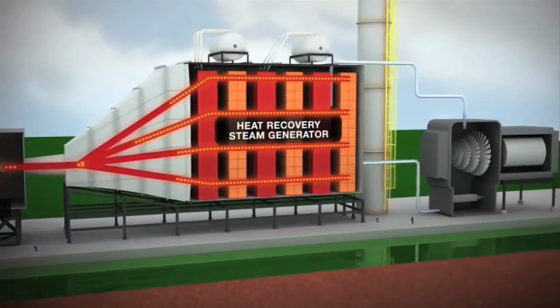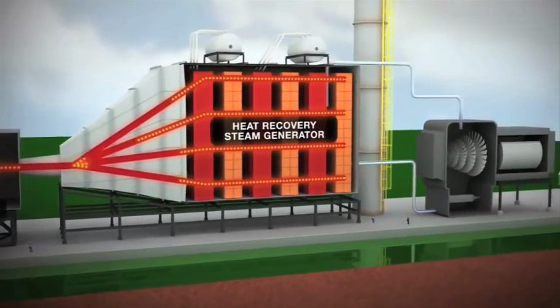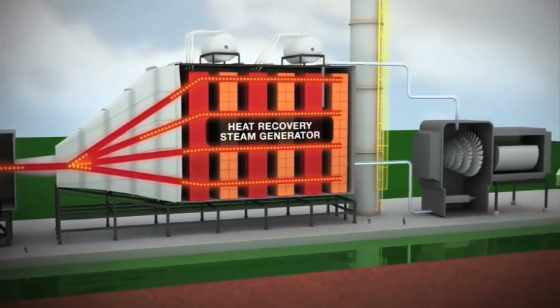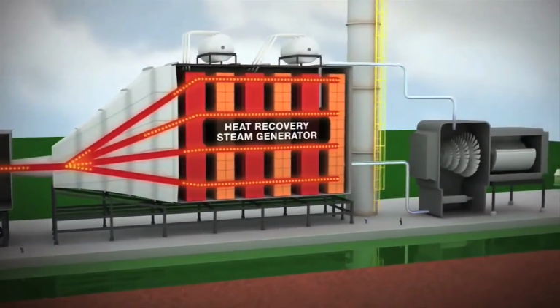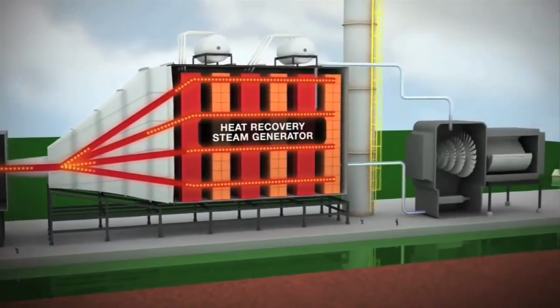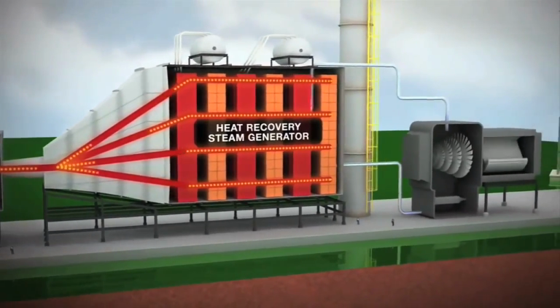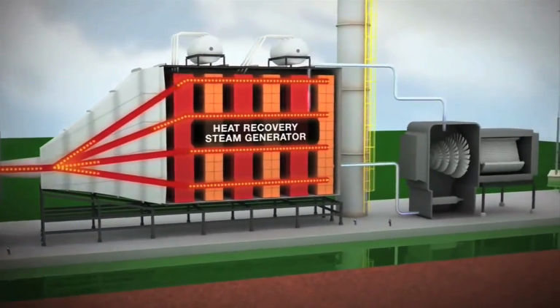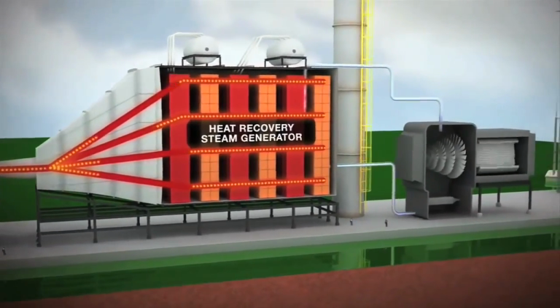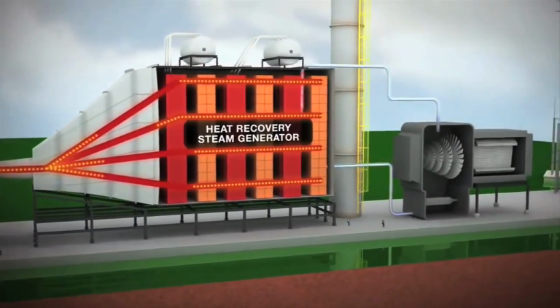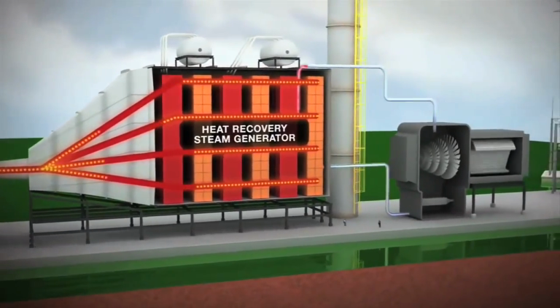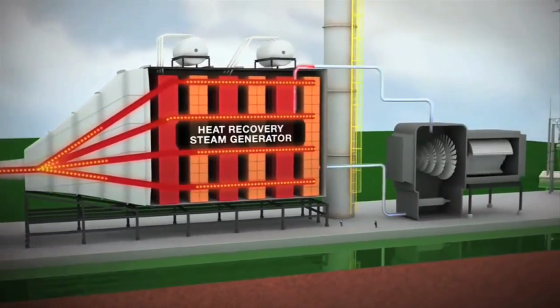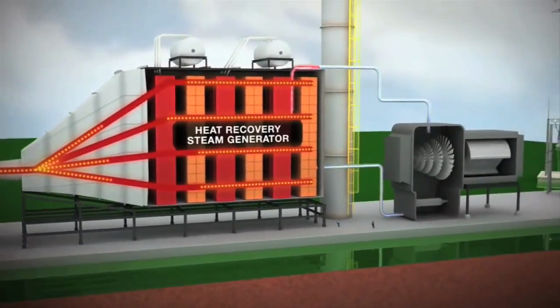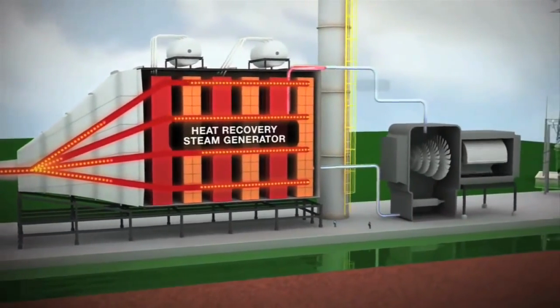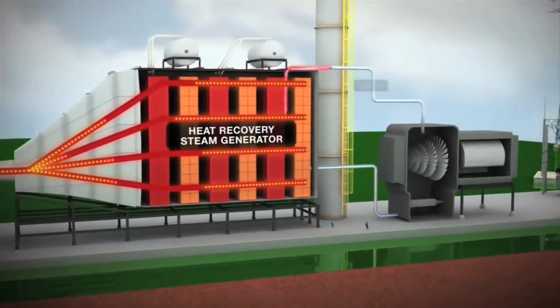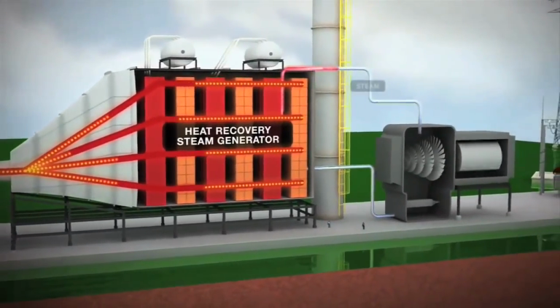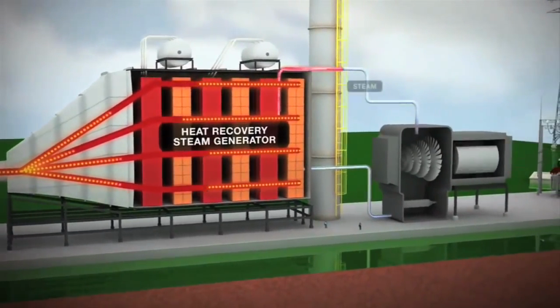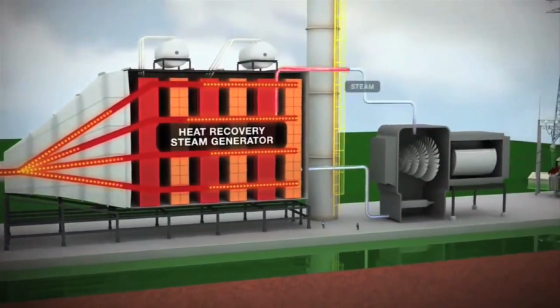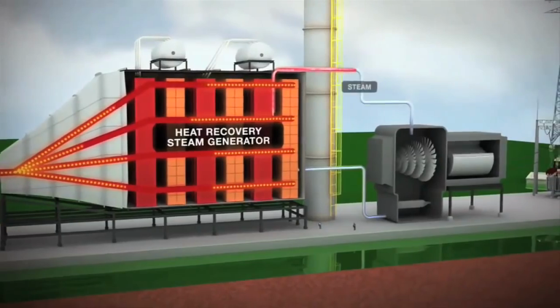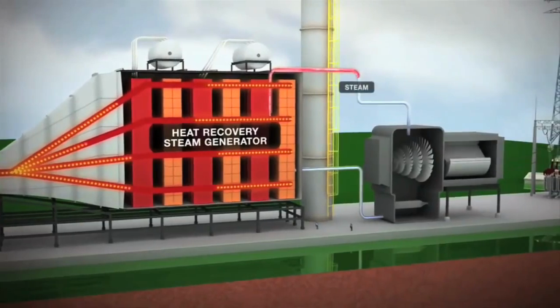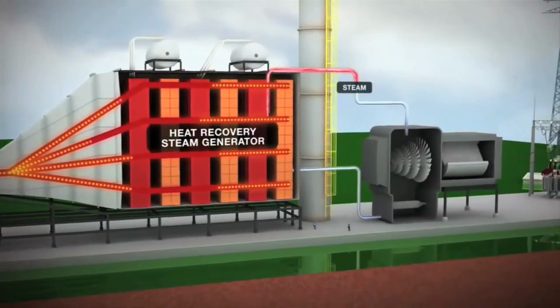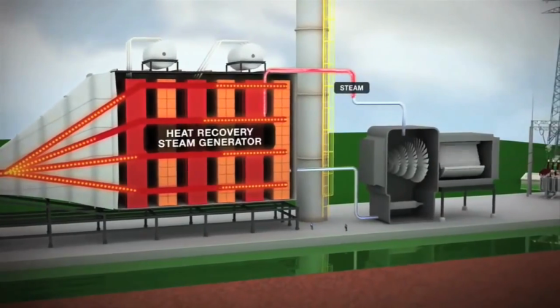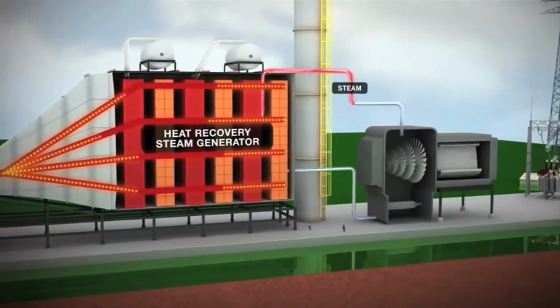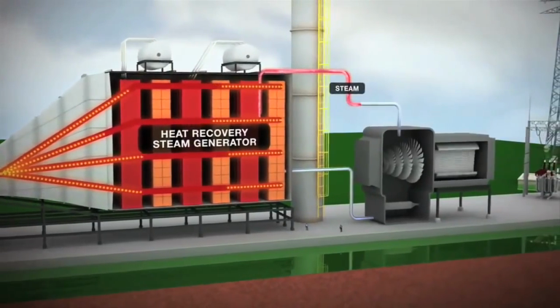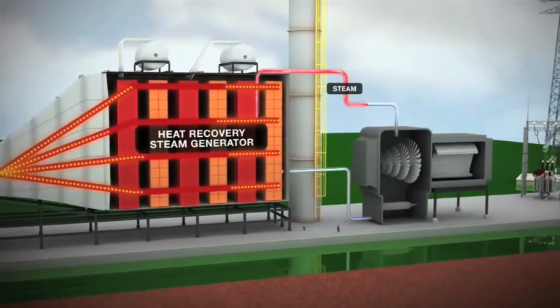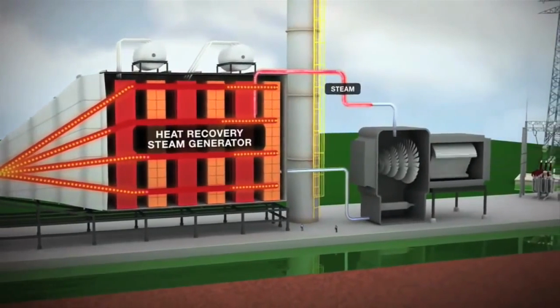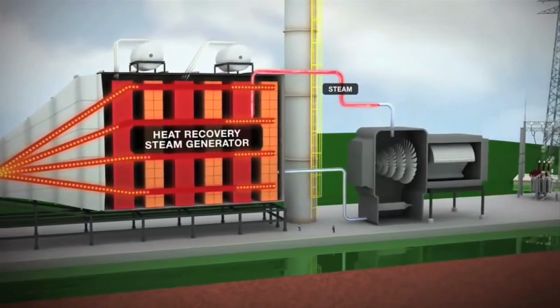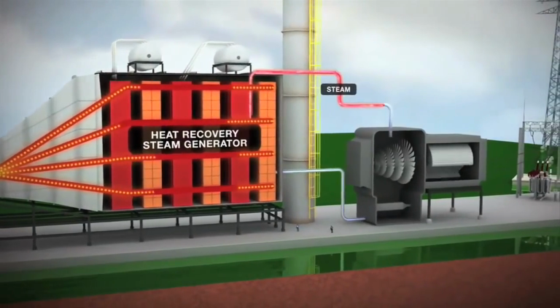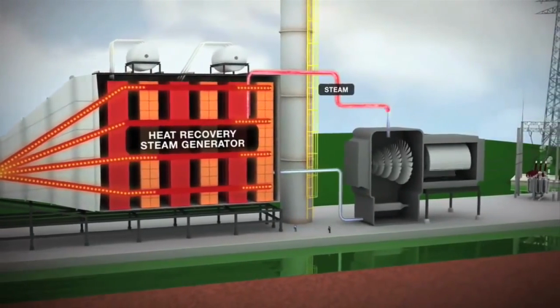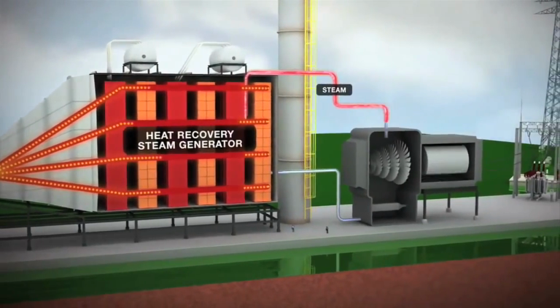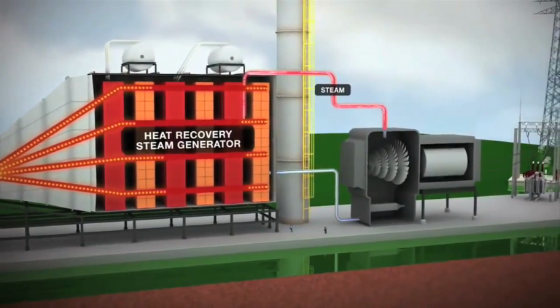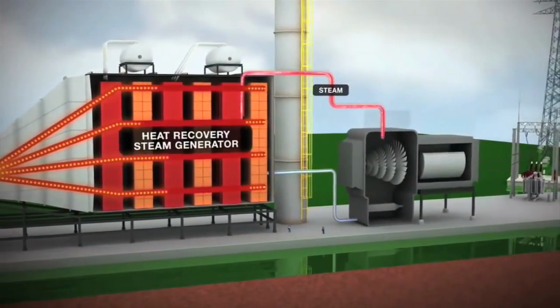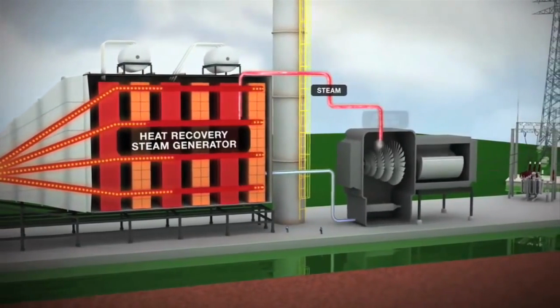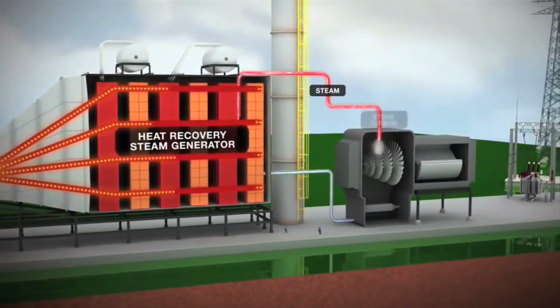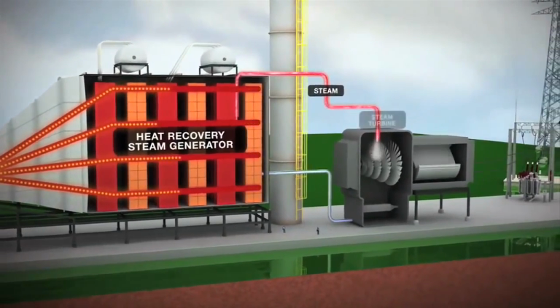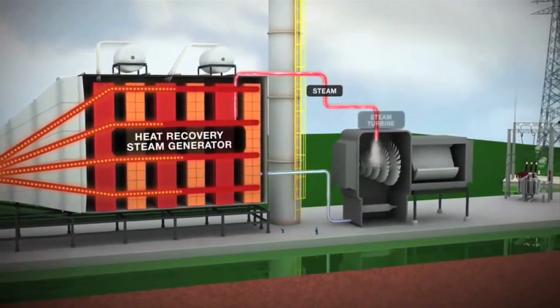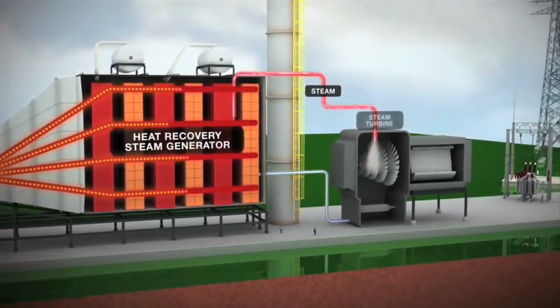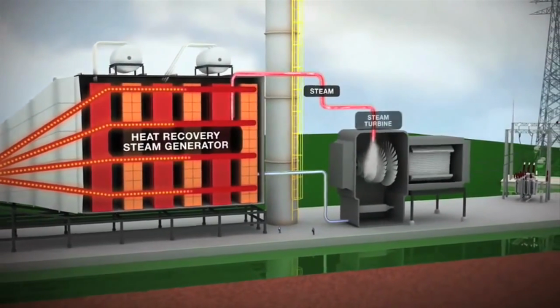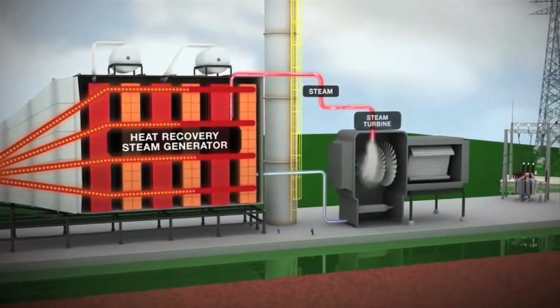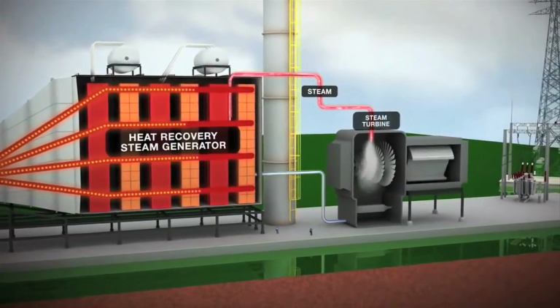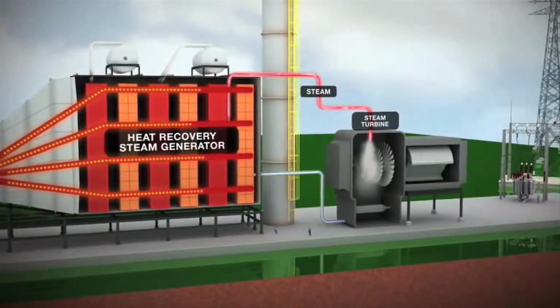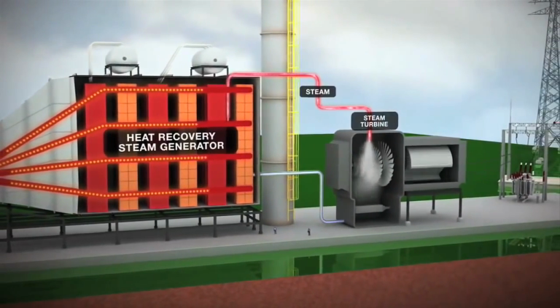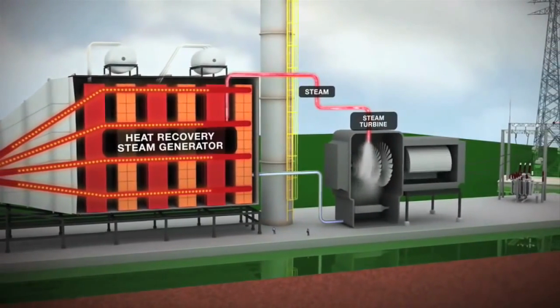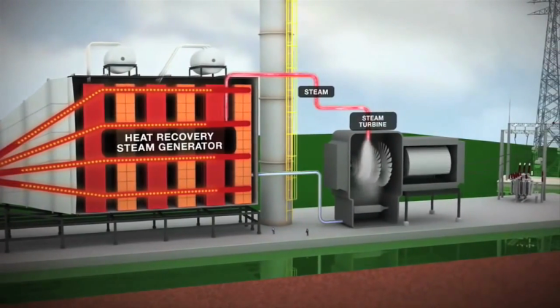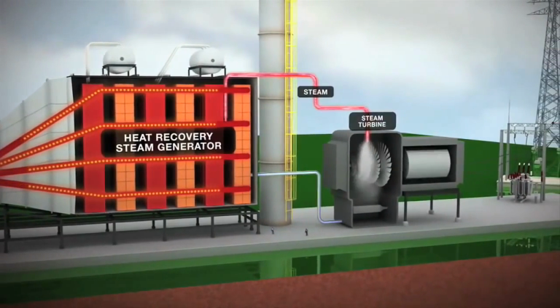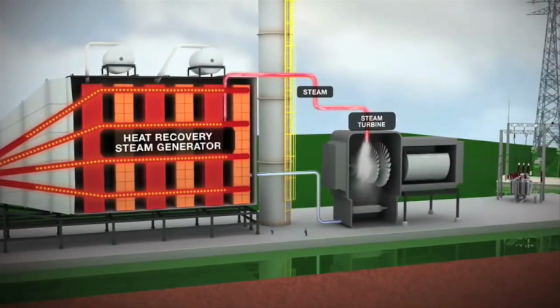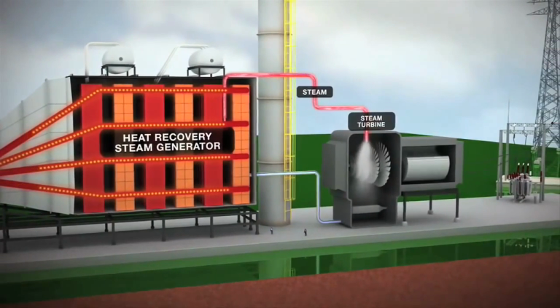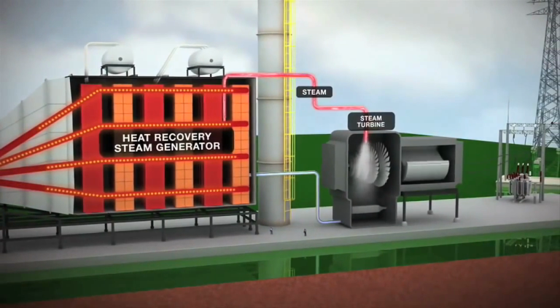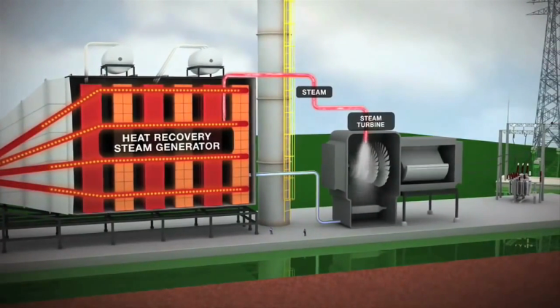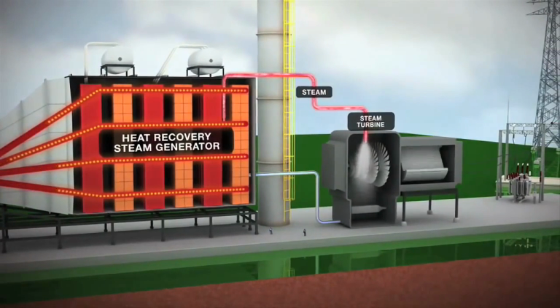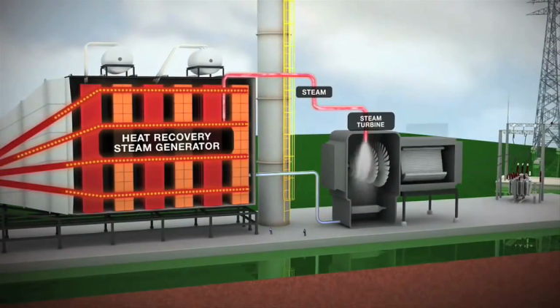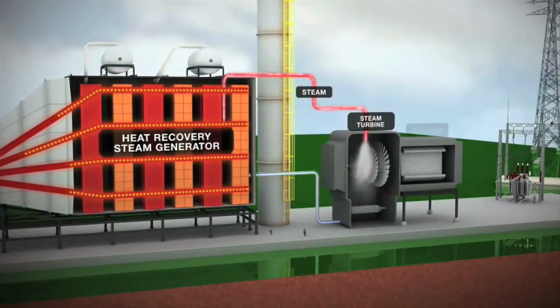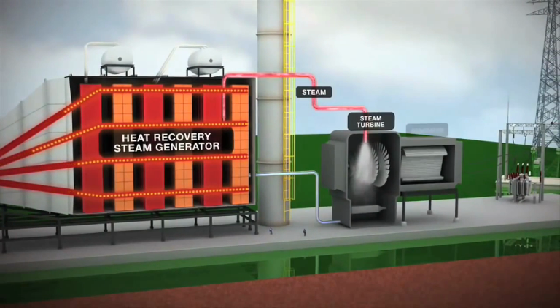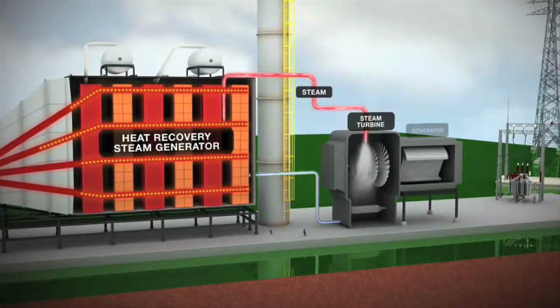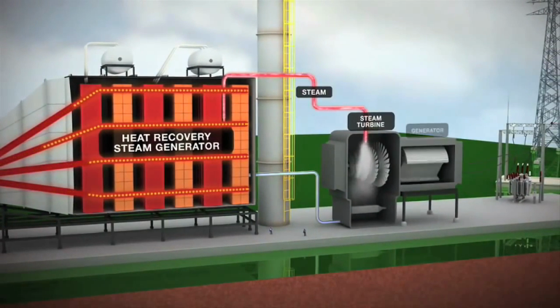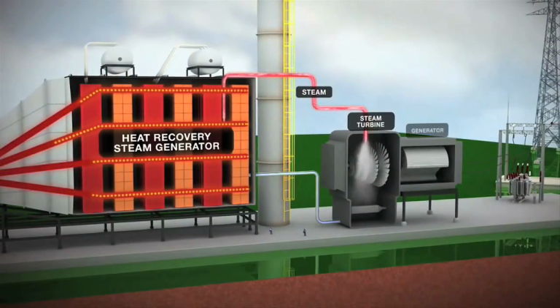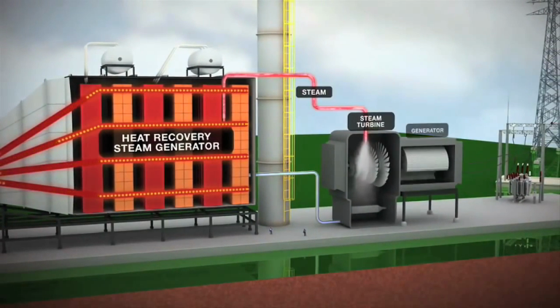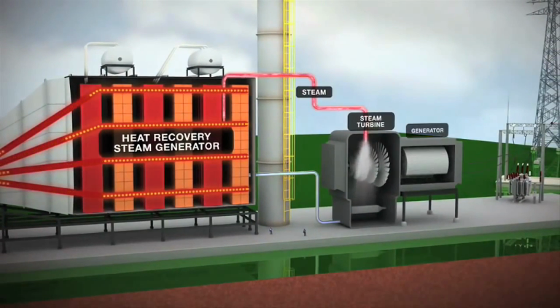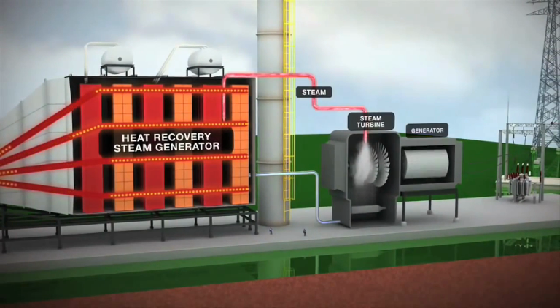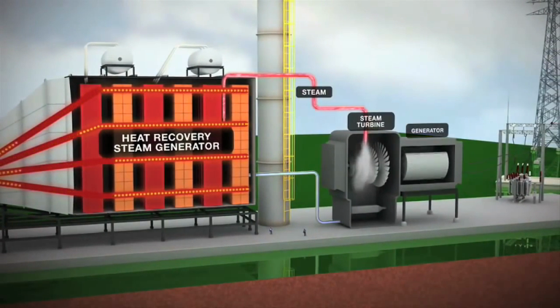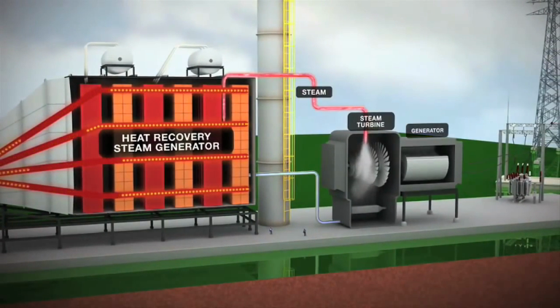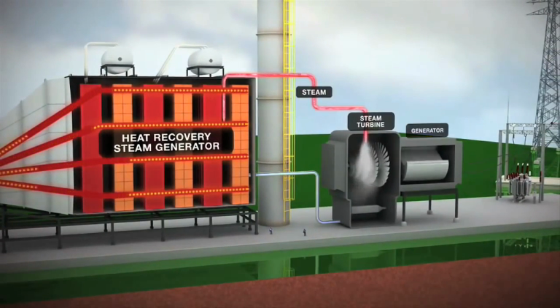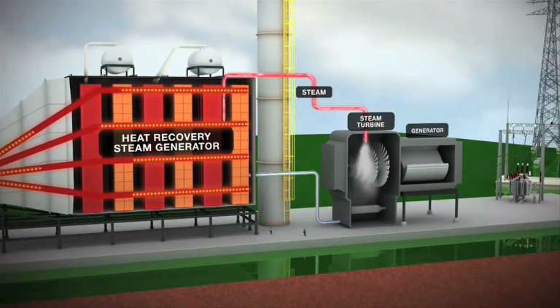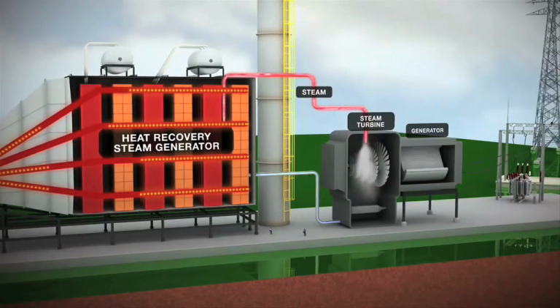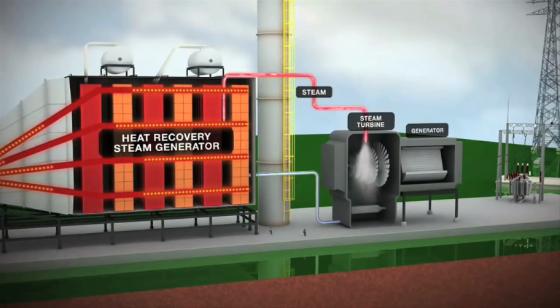These units boil water to create steam, which spins an additional turbine generator and produces more electricity.